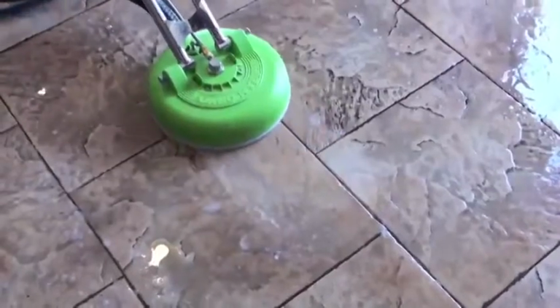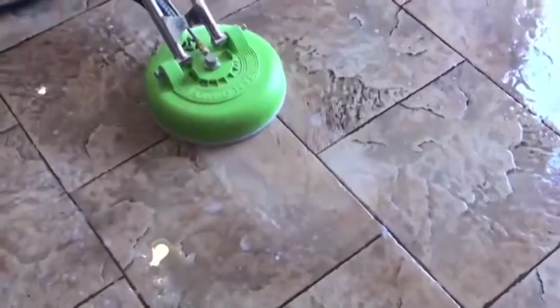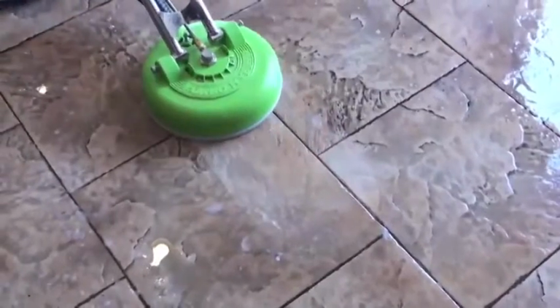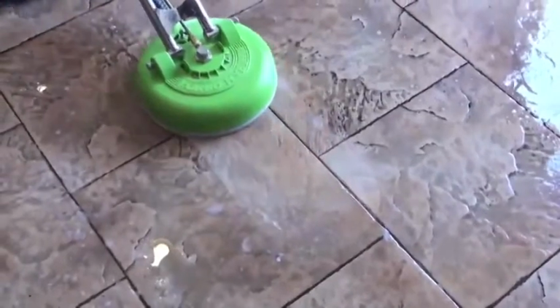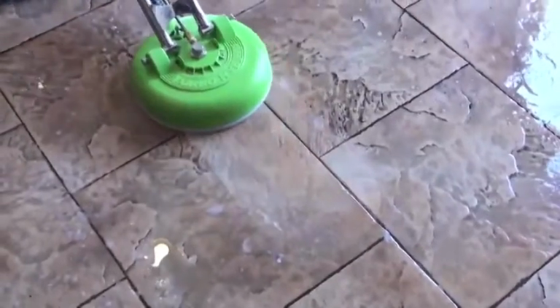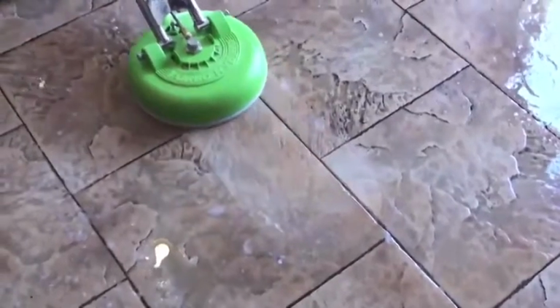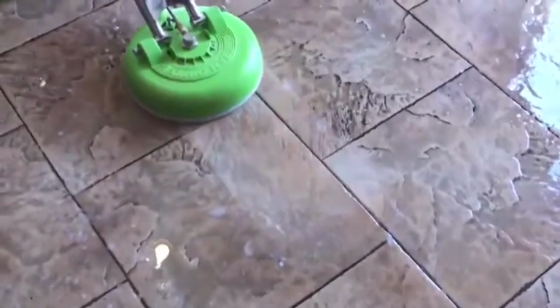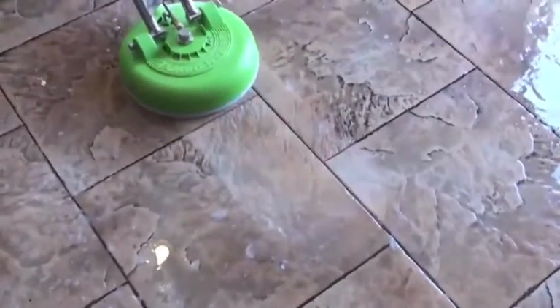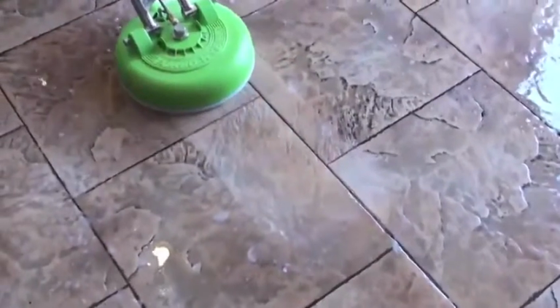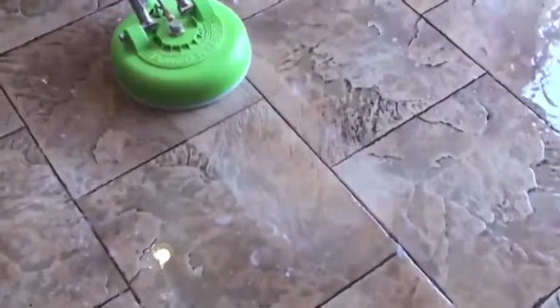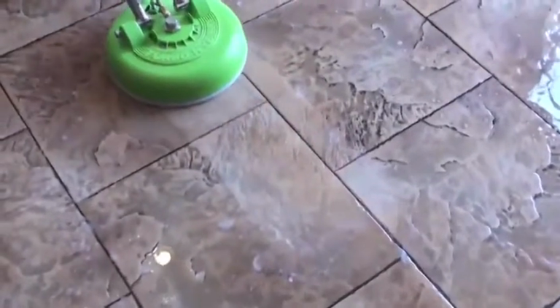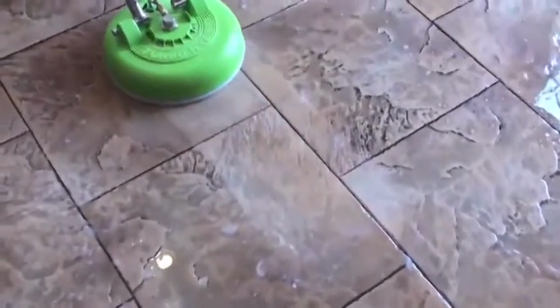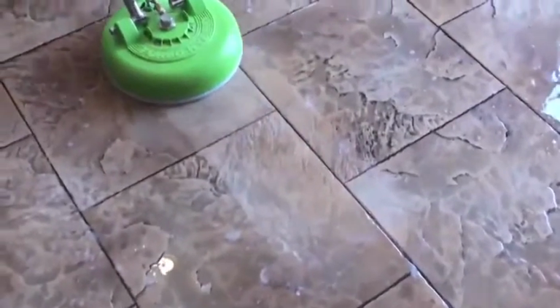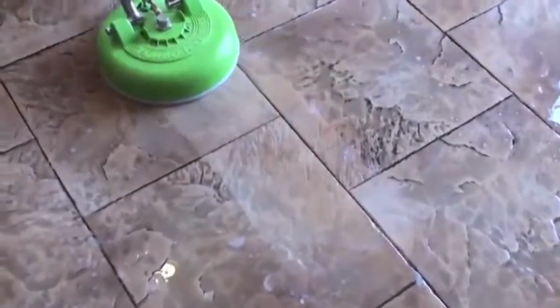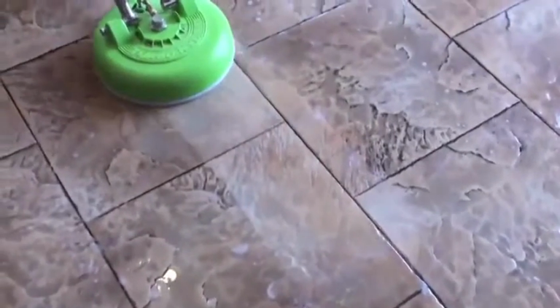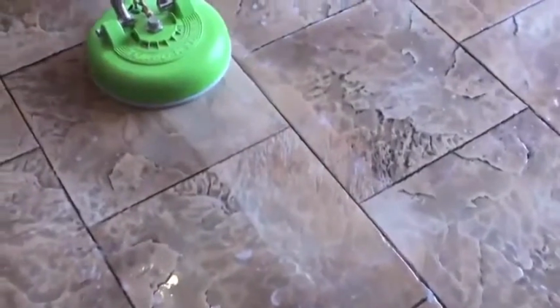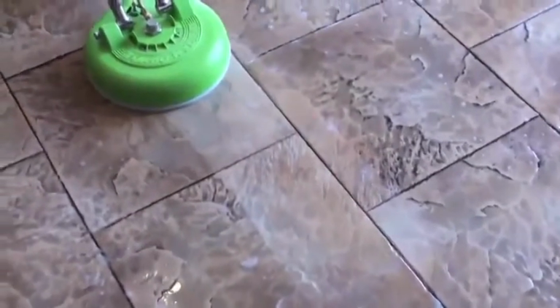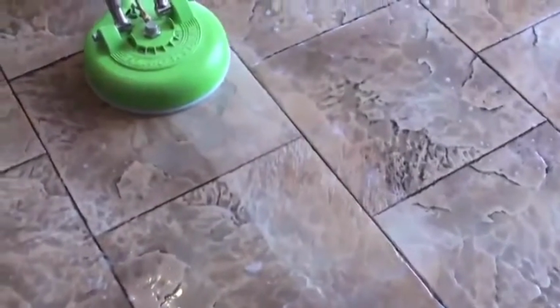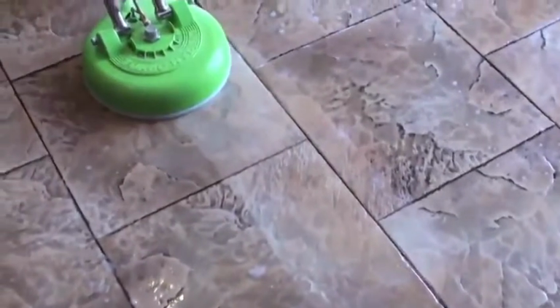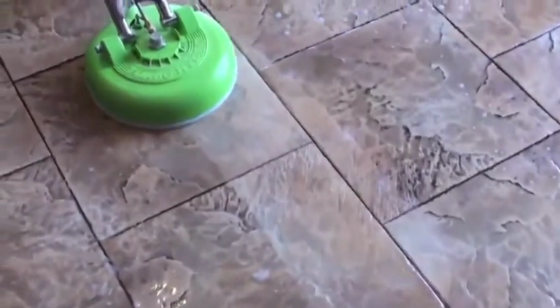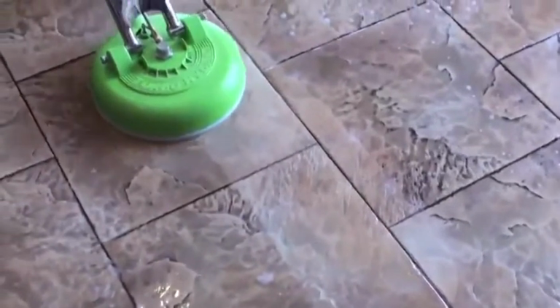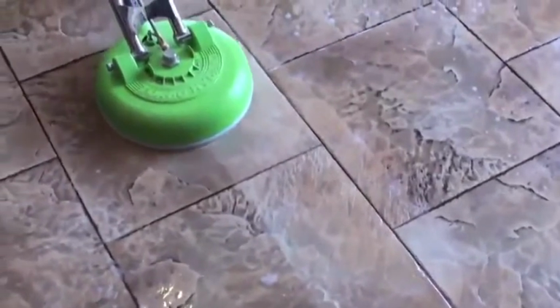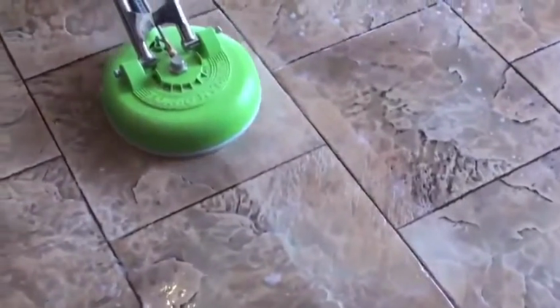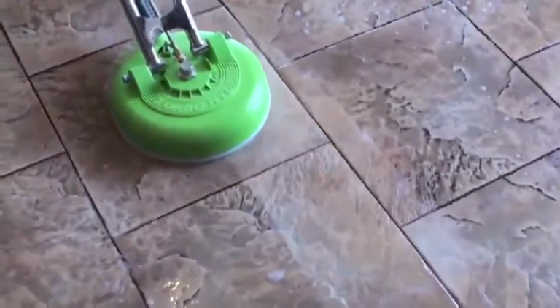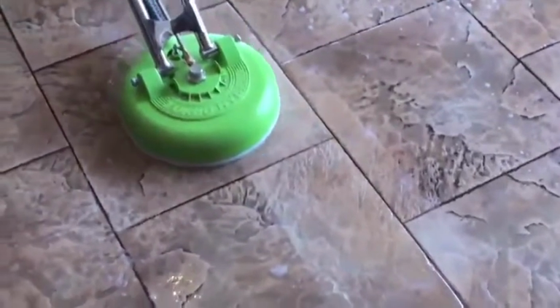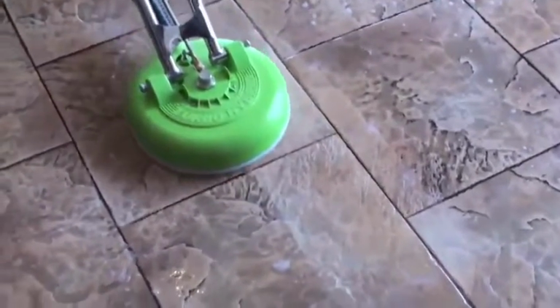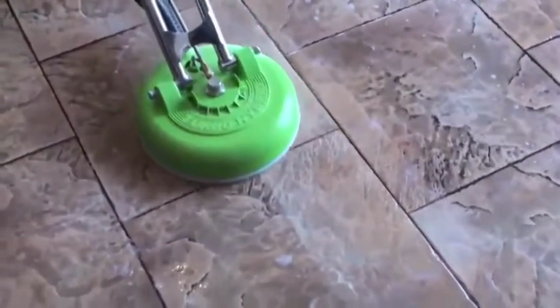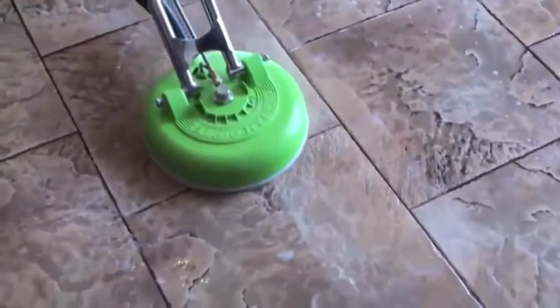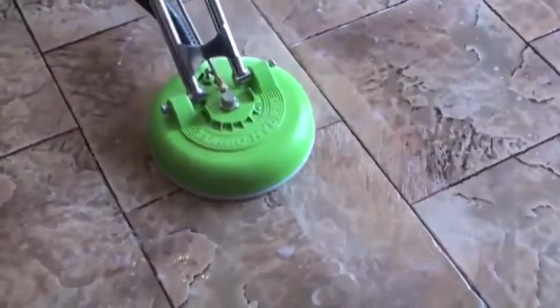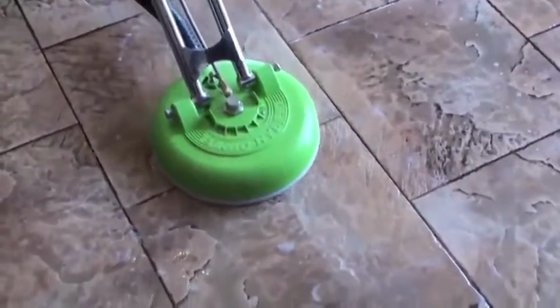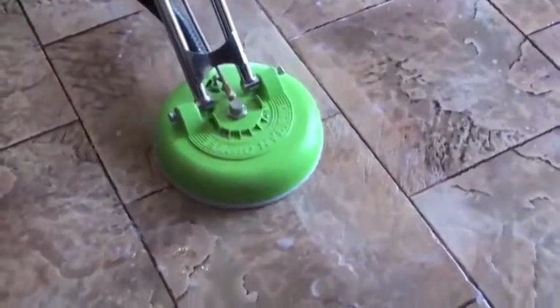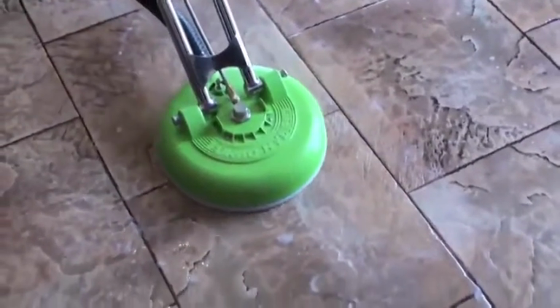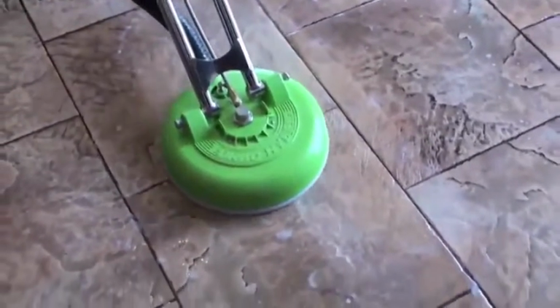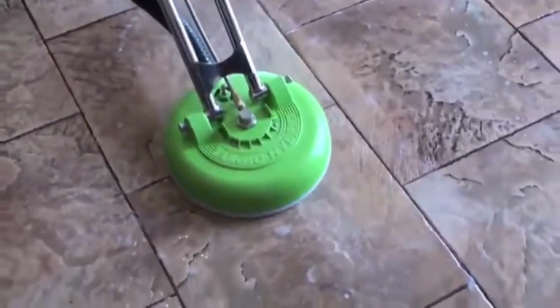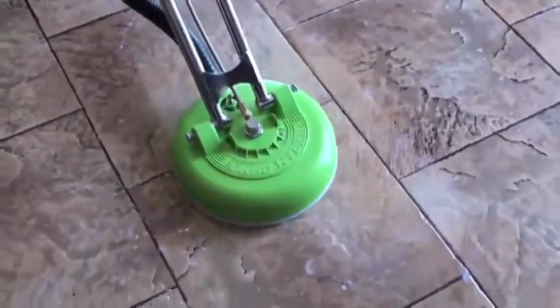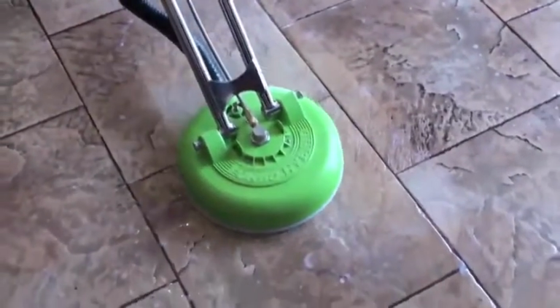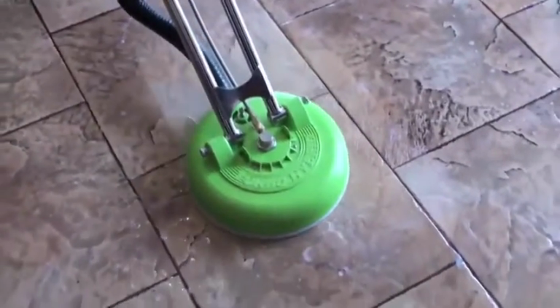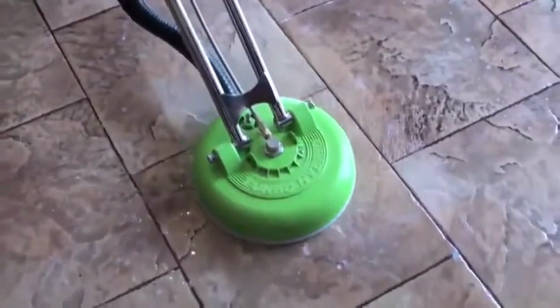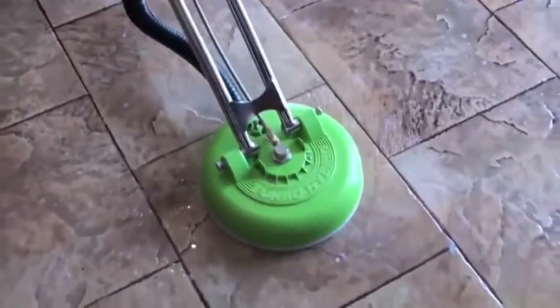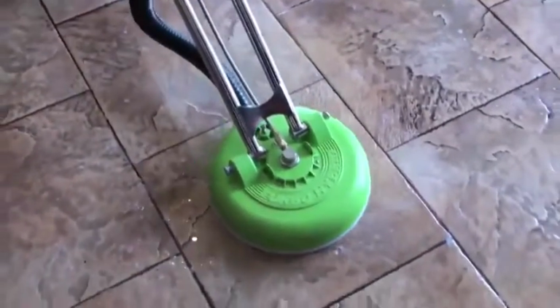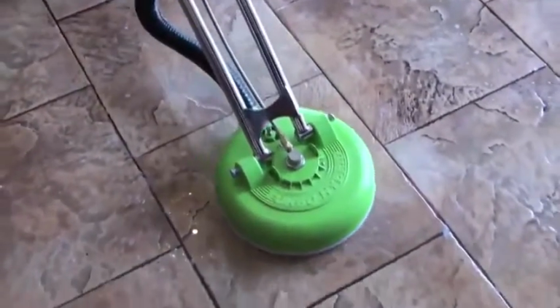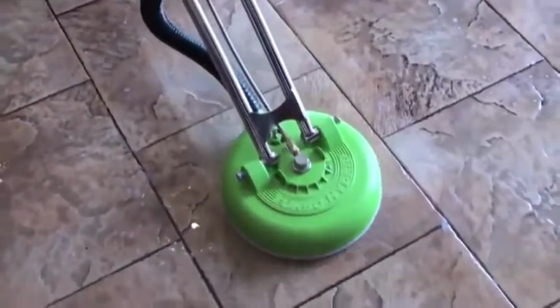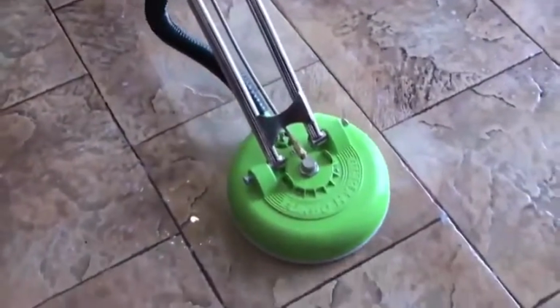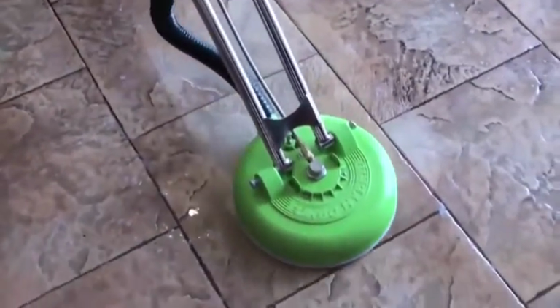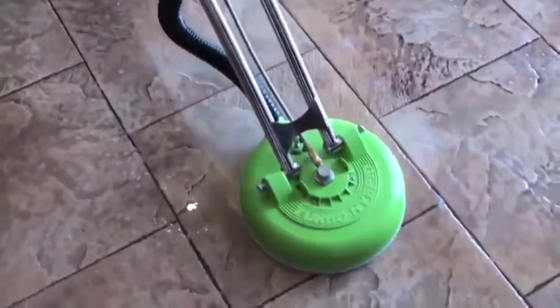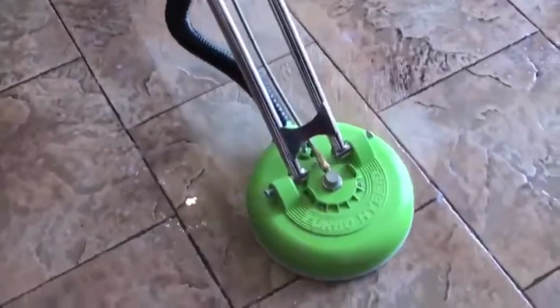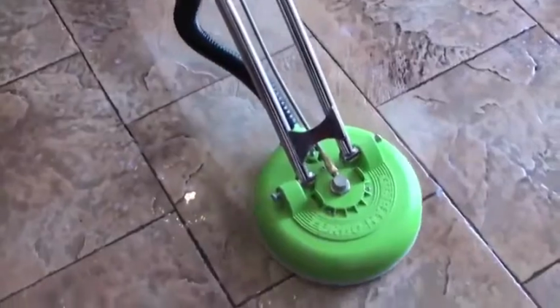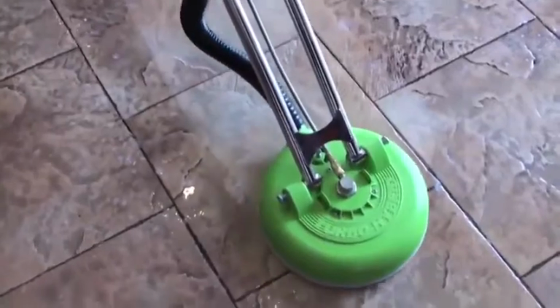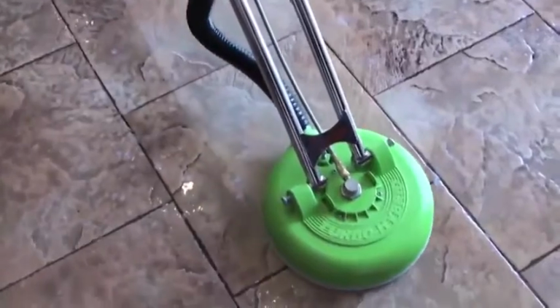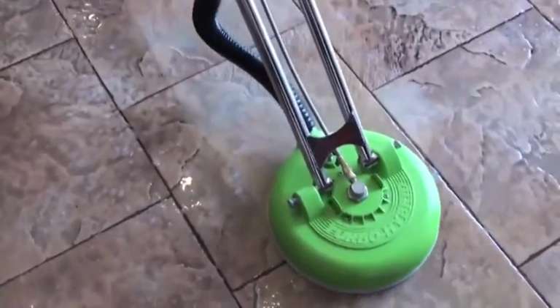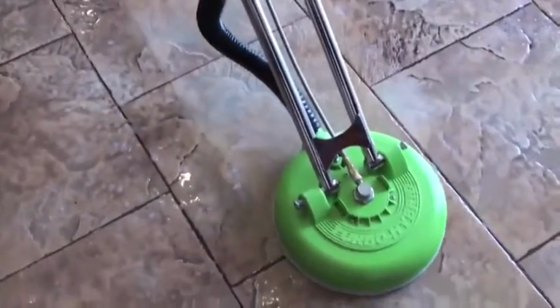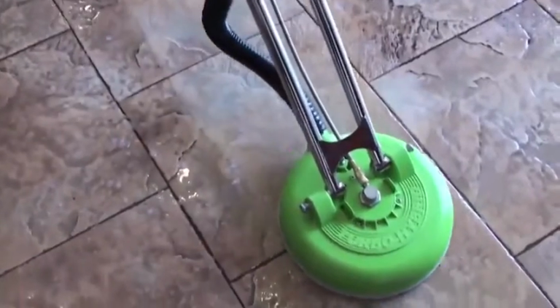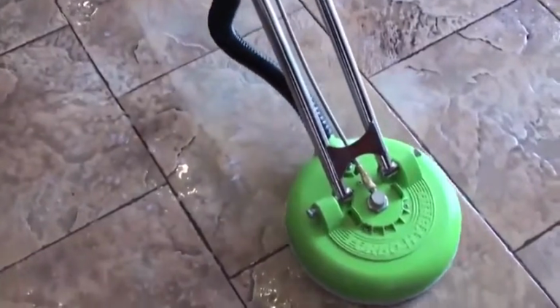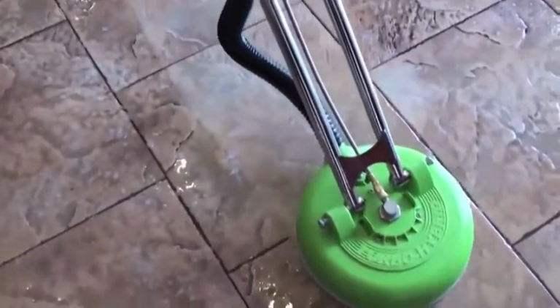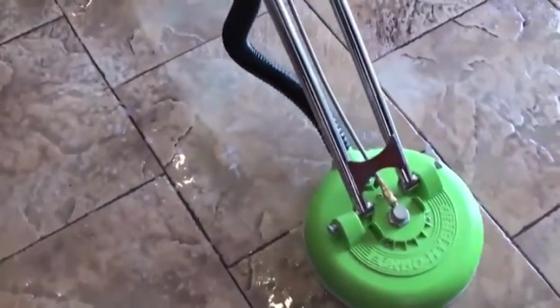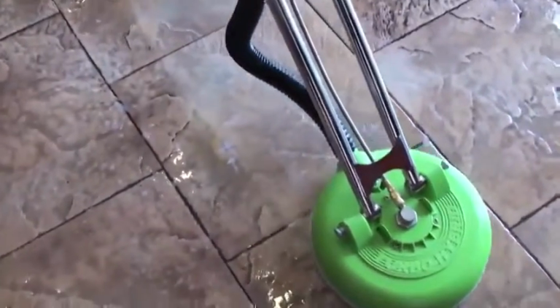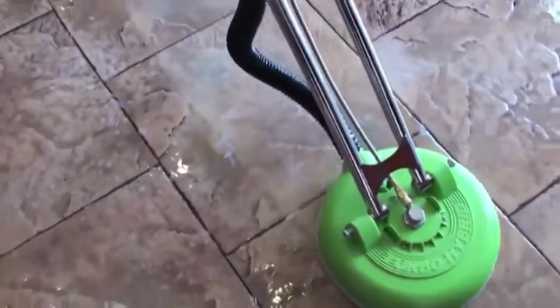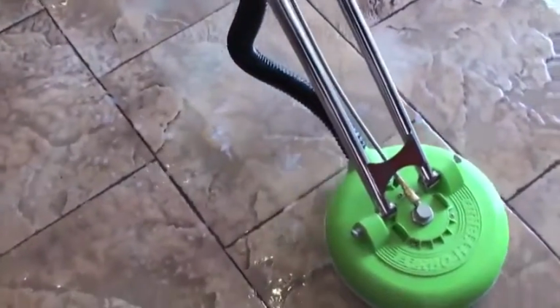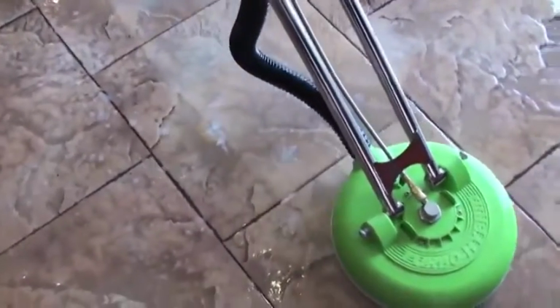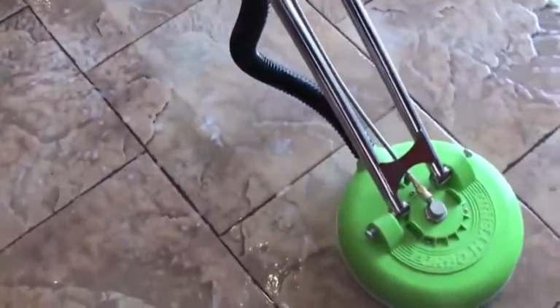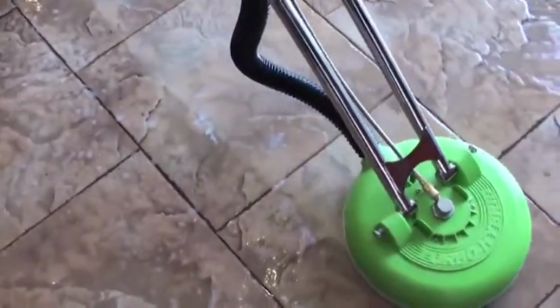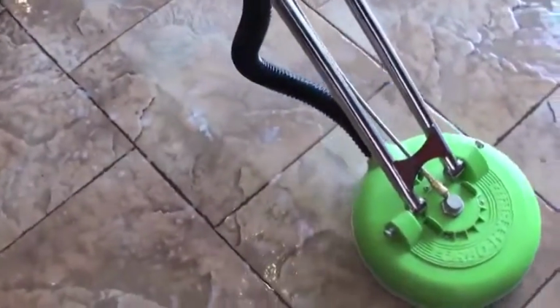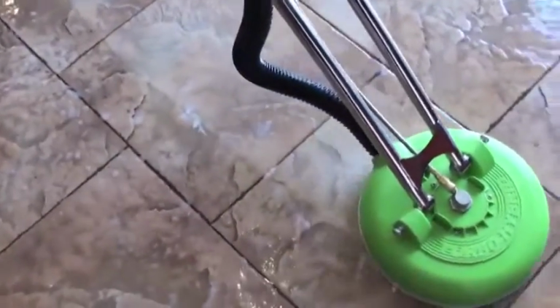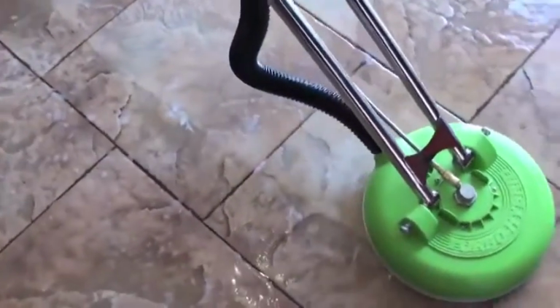What makes our cleaning process unique is that we use a faster, safer, and revolutionary process based on a patented technology.